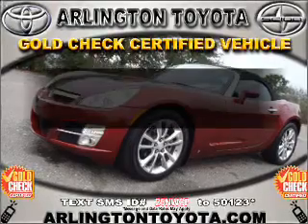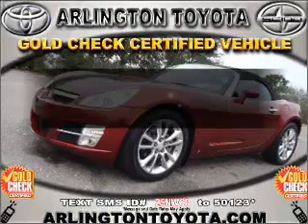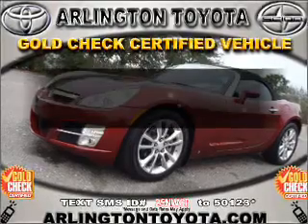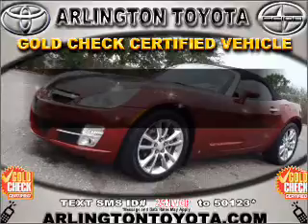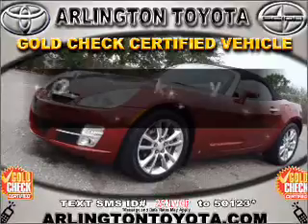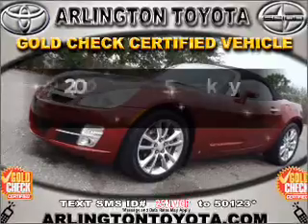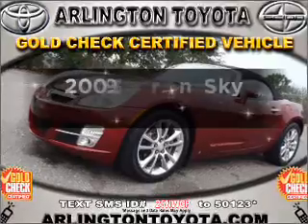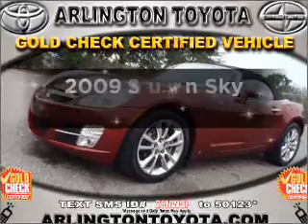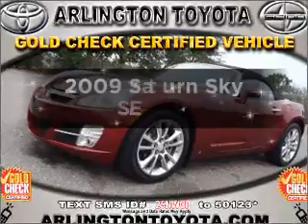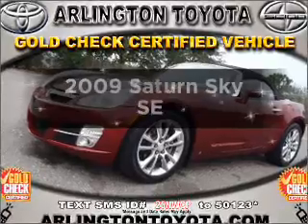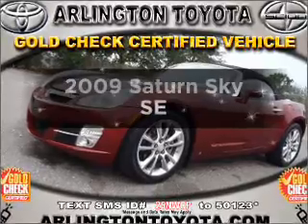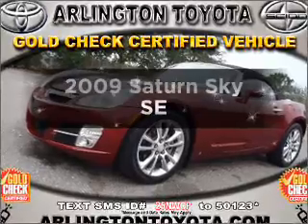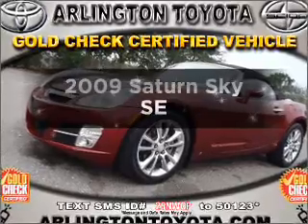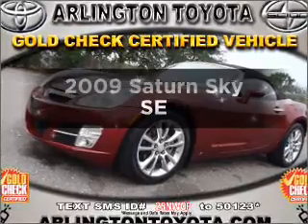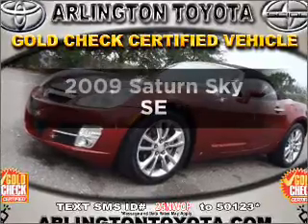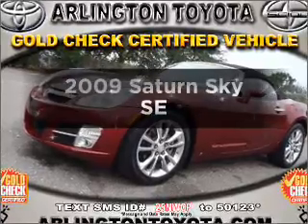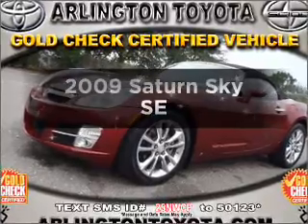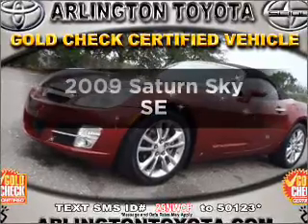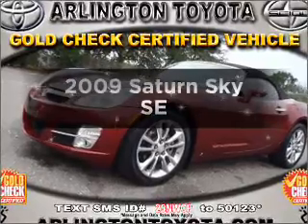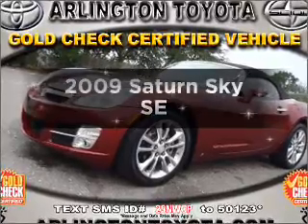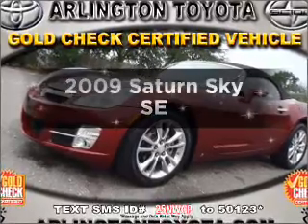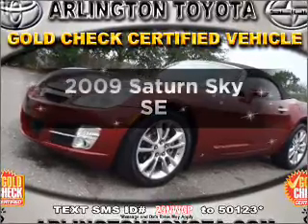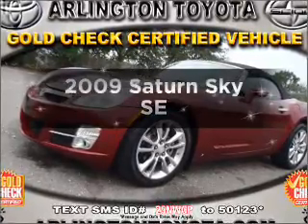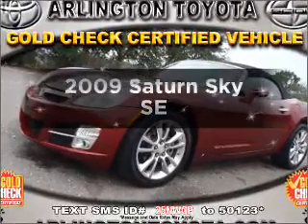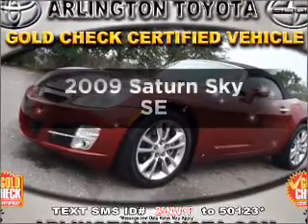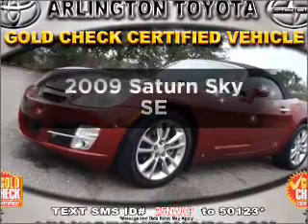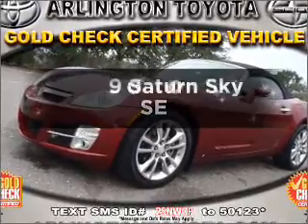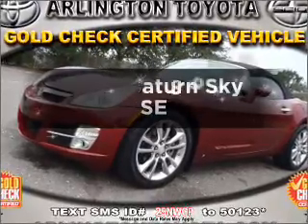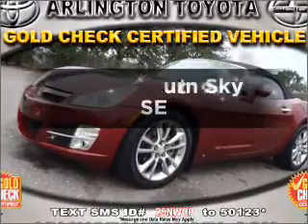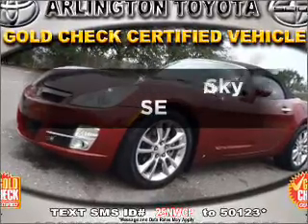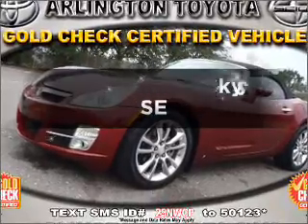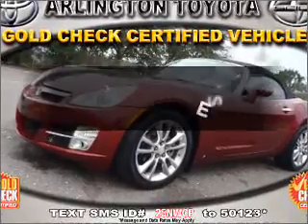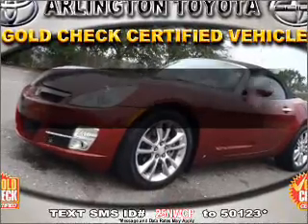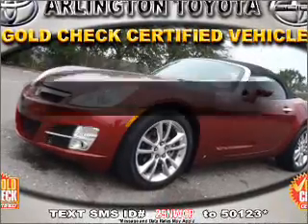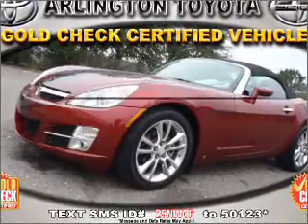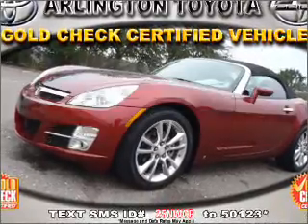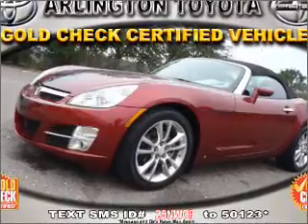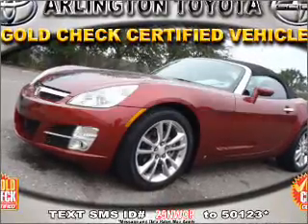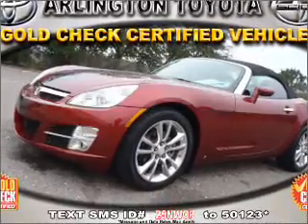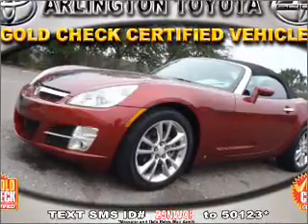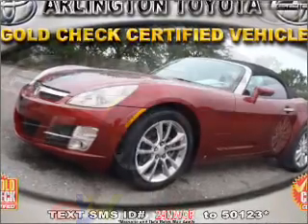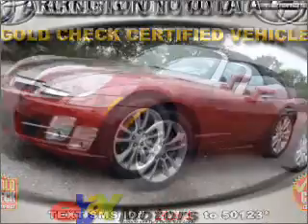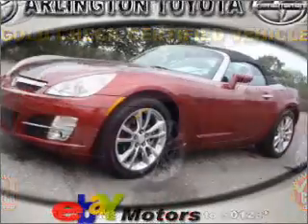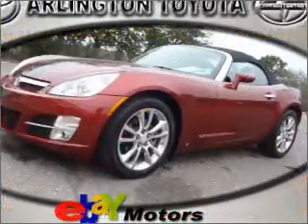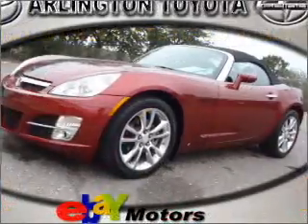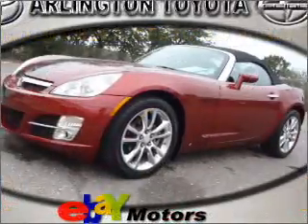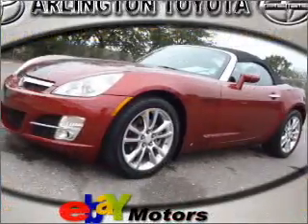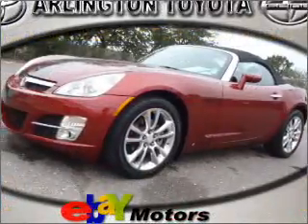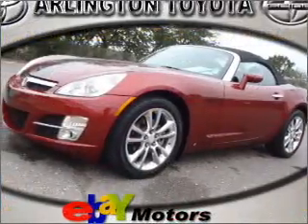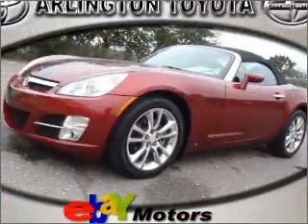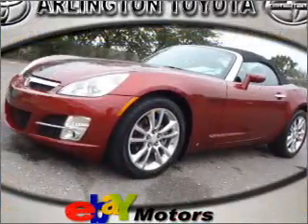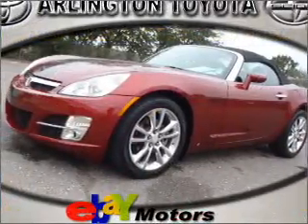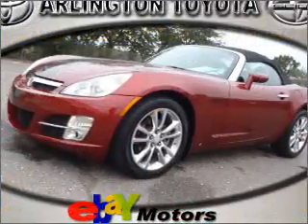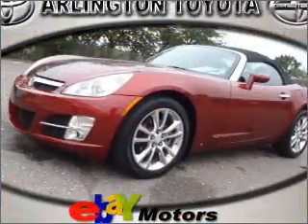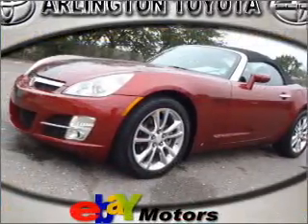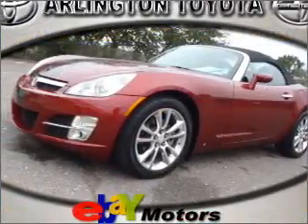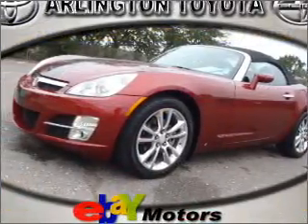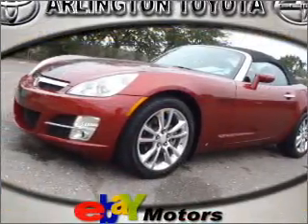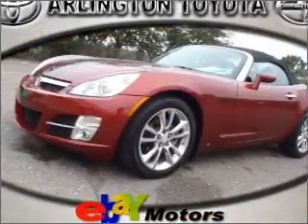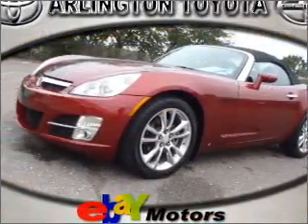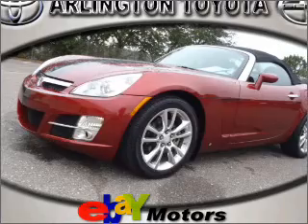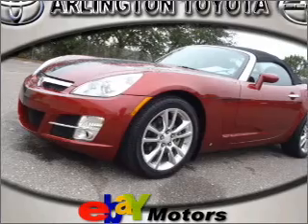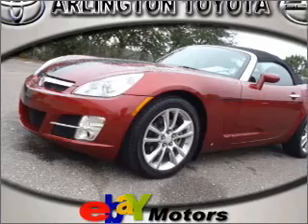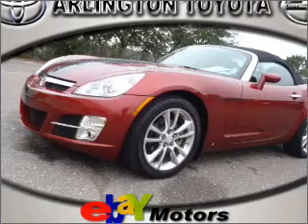Introducing the 2009 Saturn Sky. If you're looking for an automobile with great attributes, look no further.